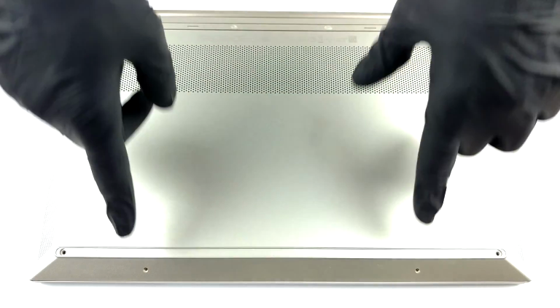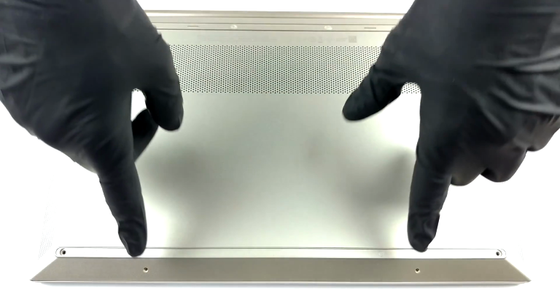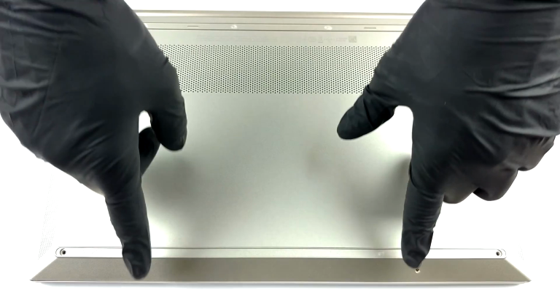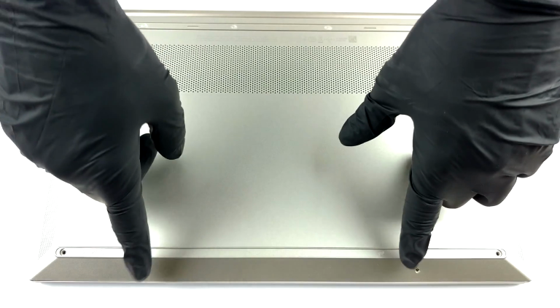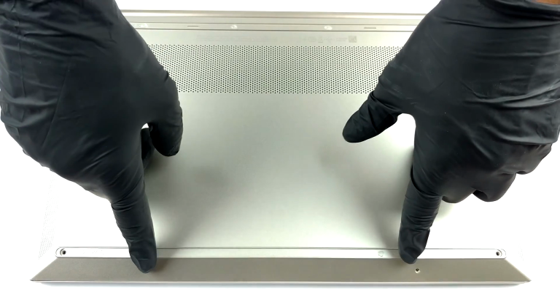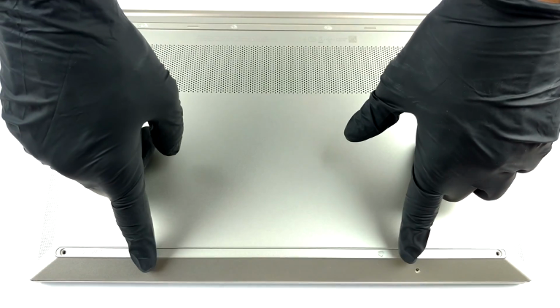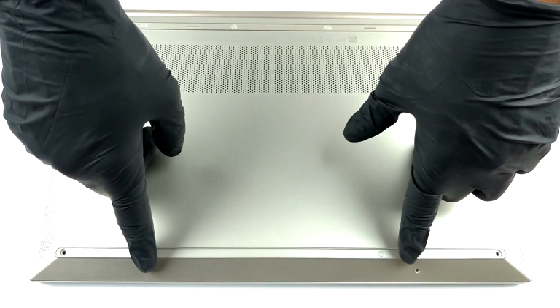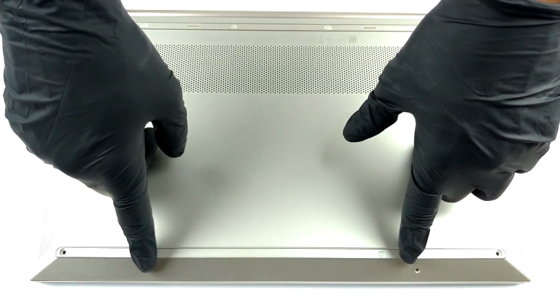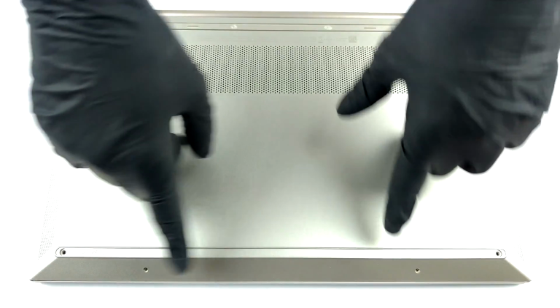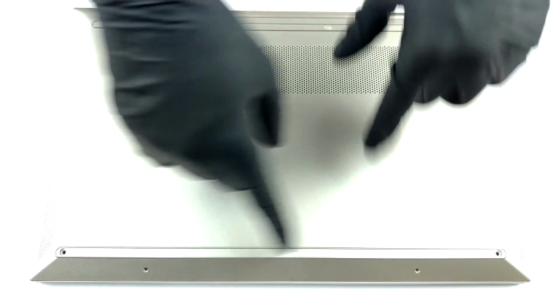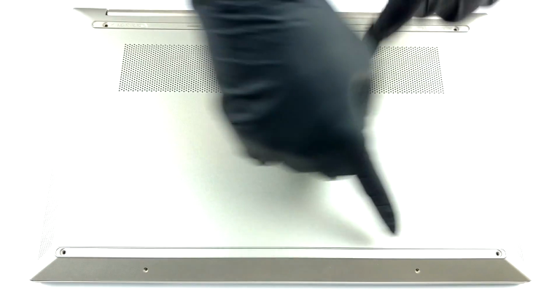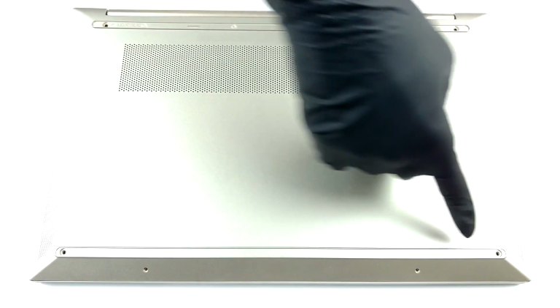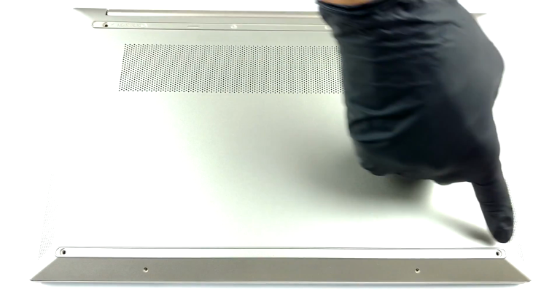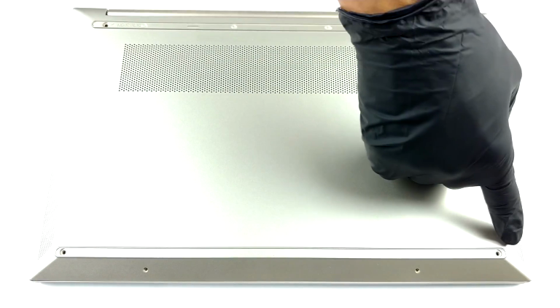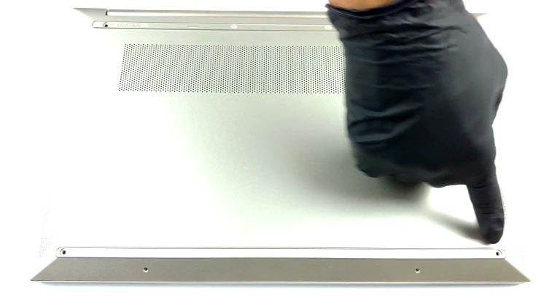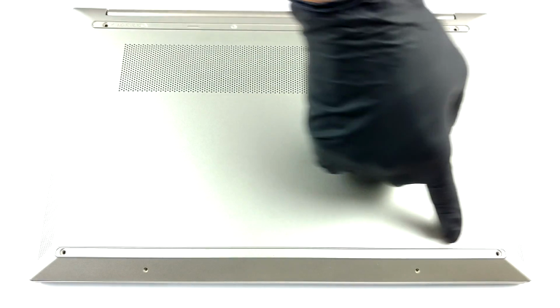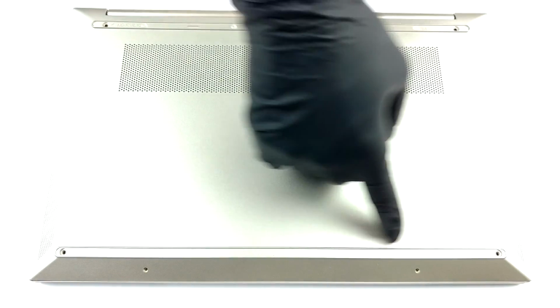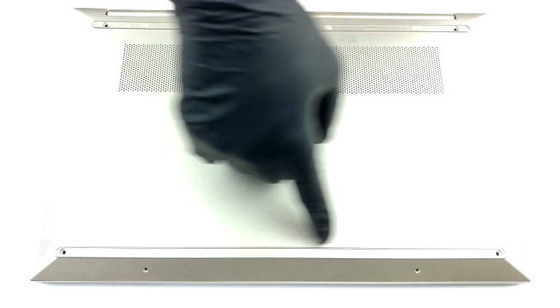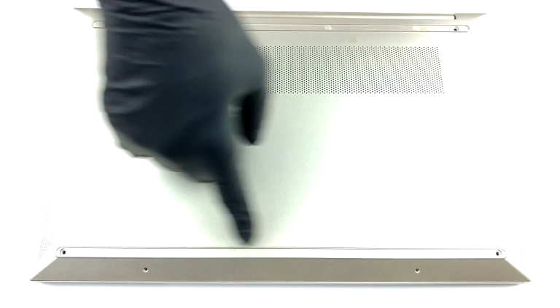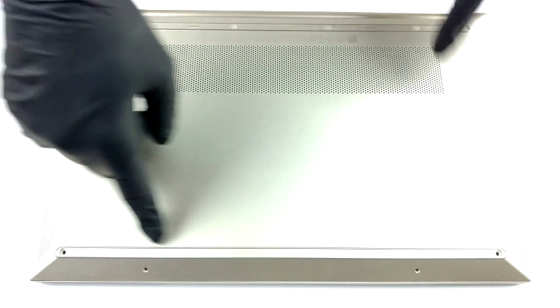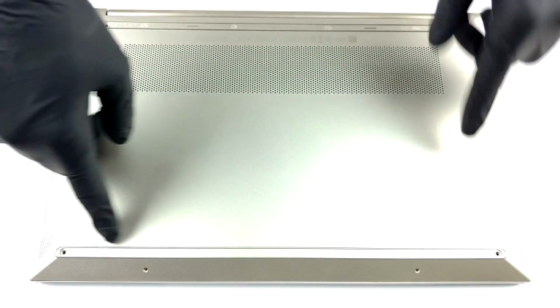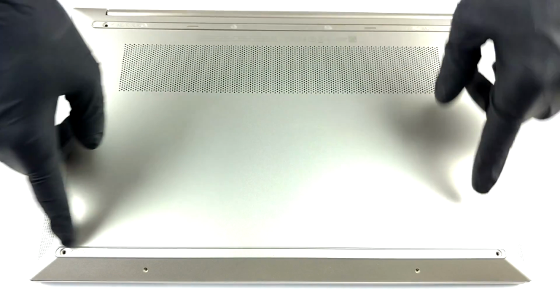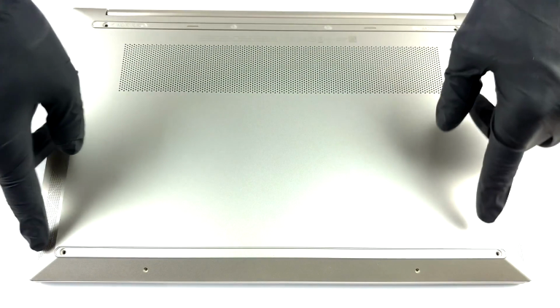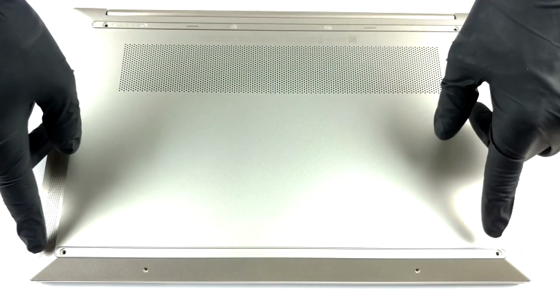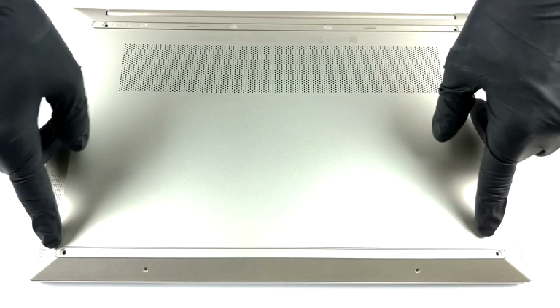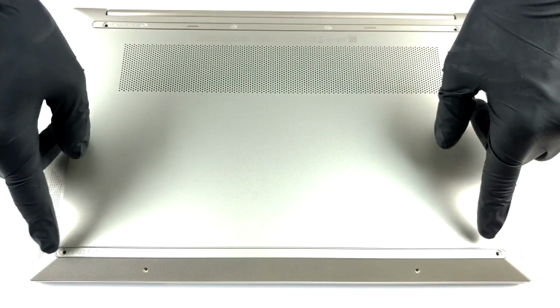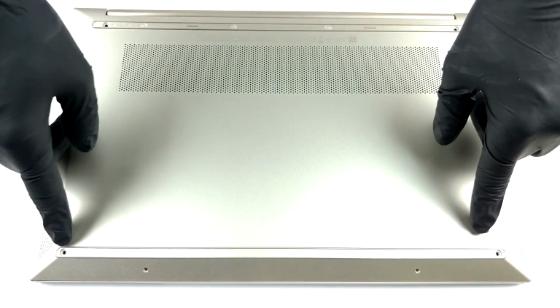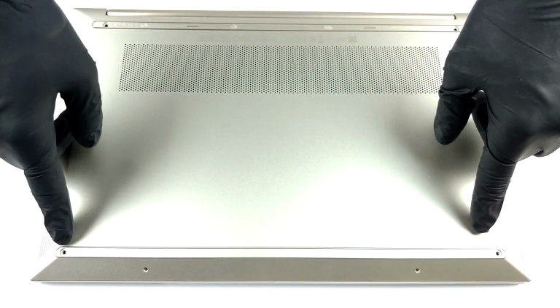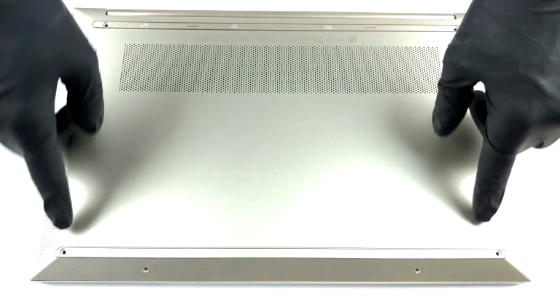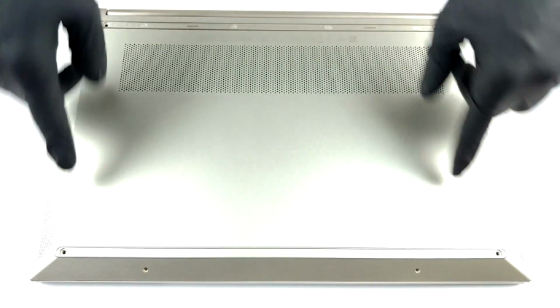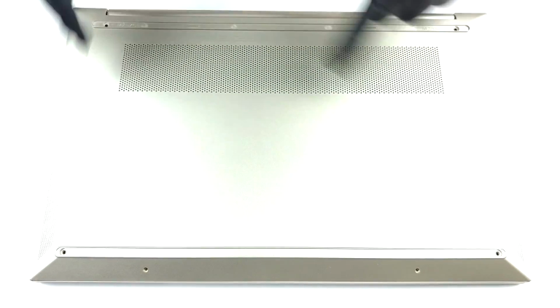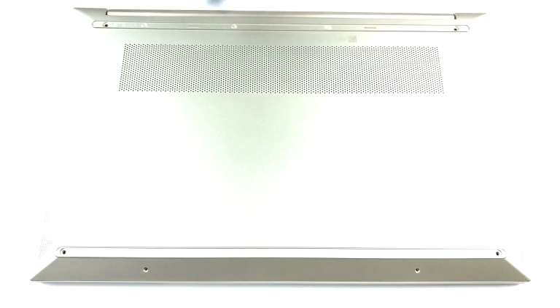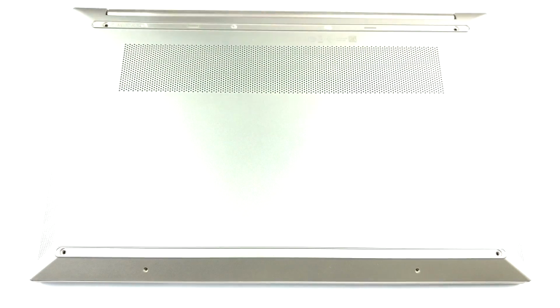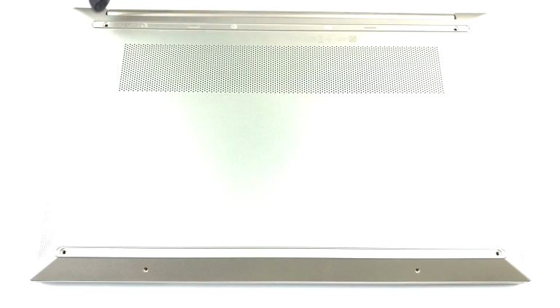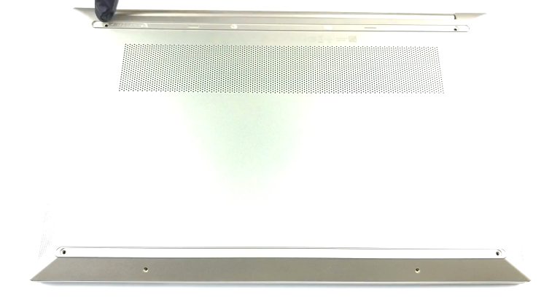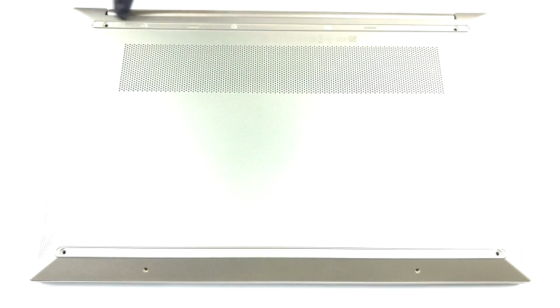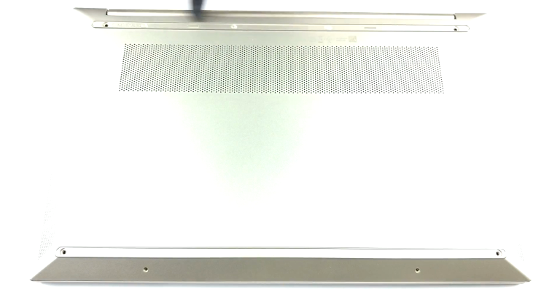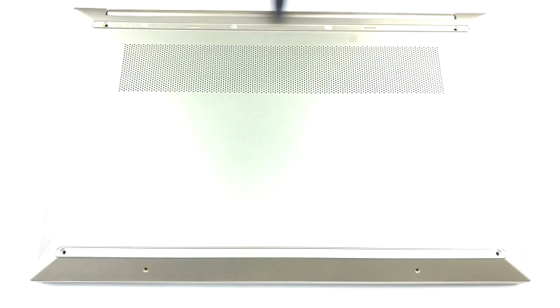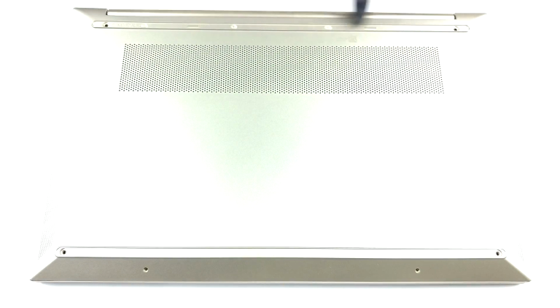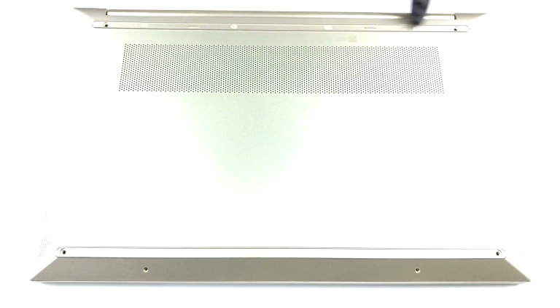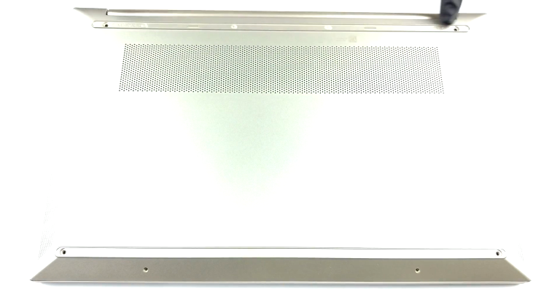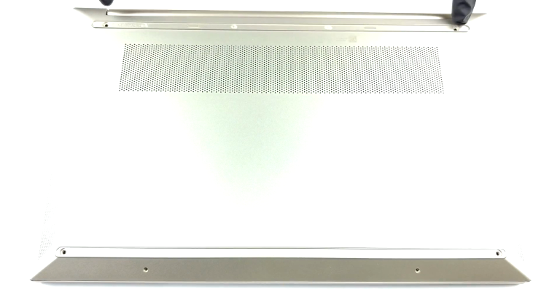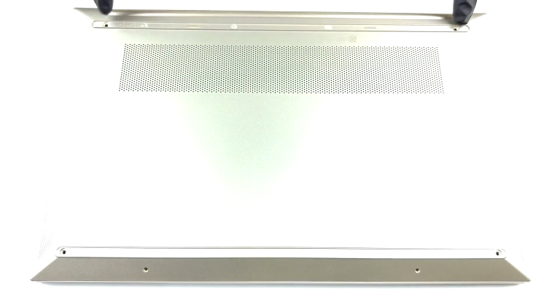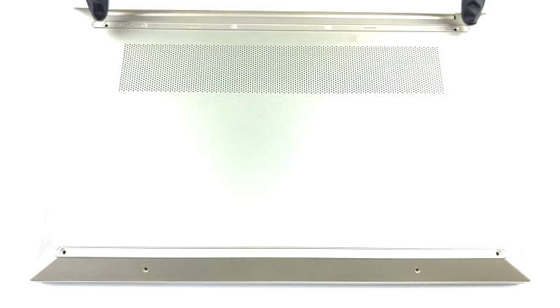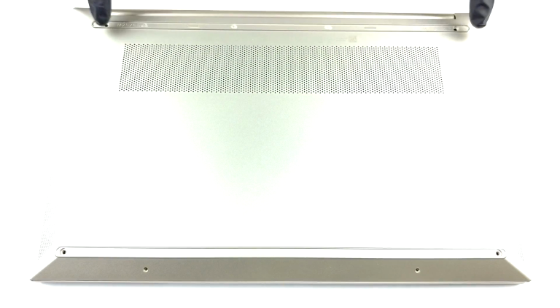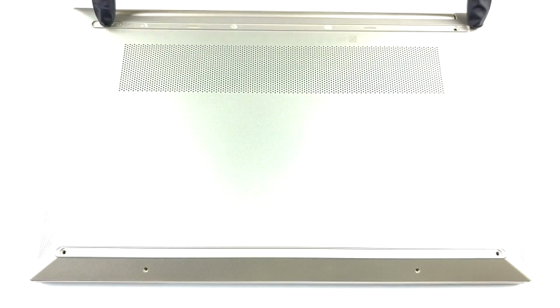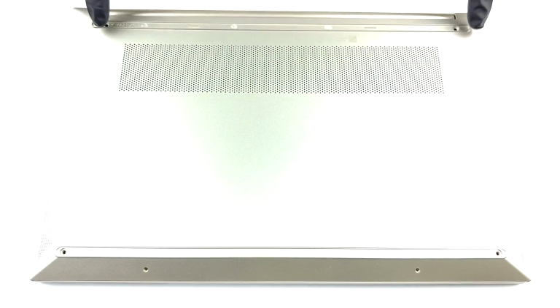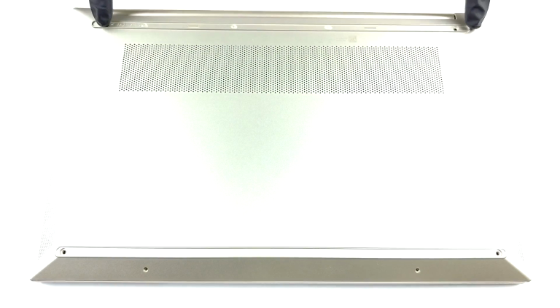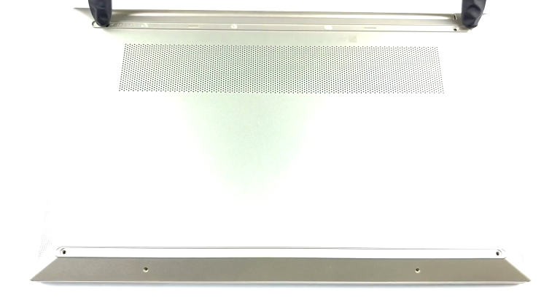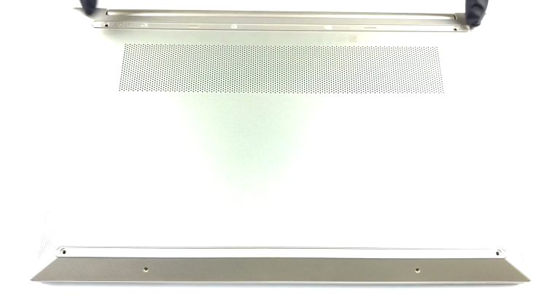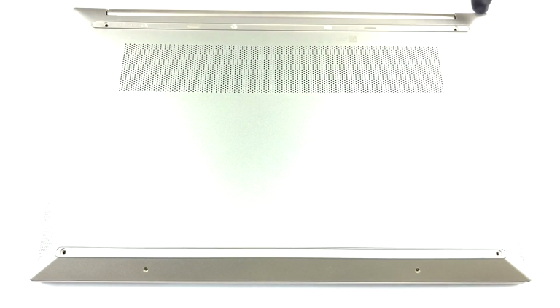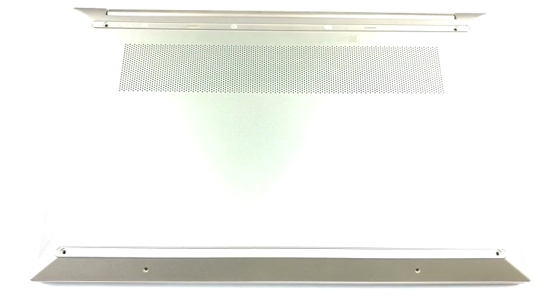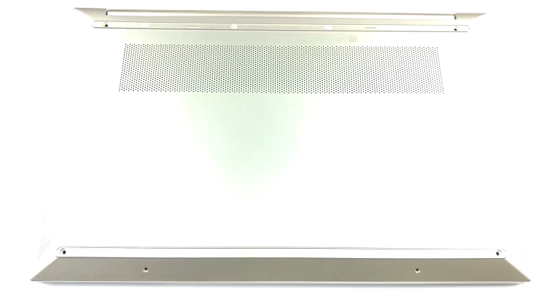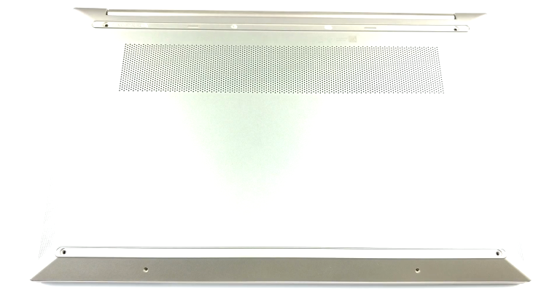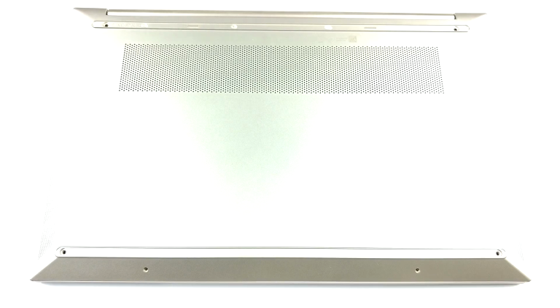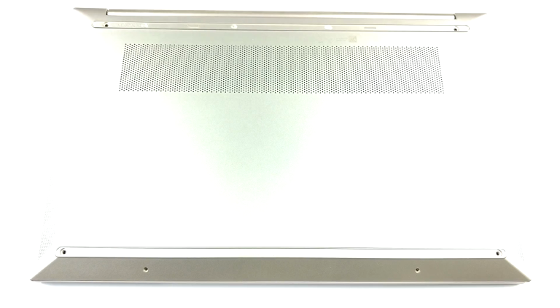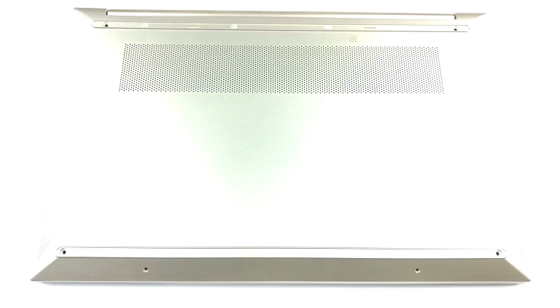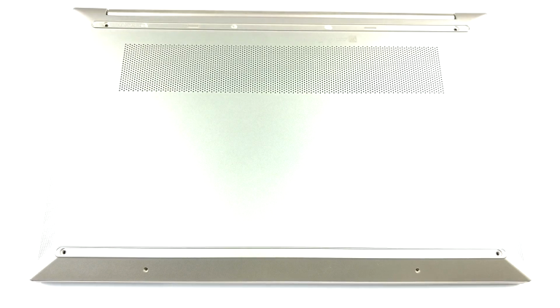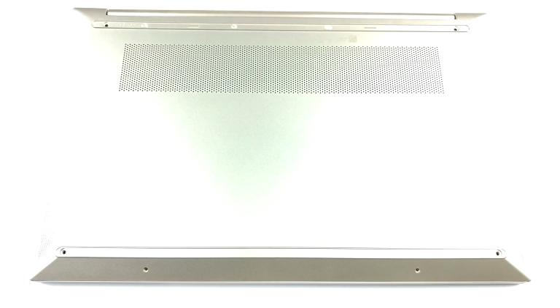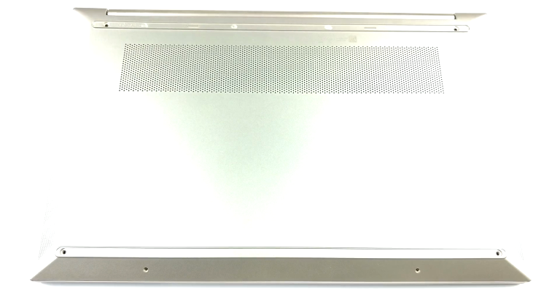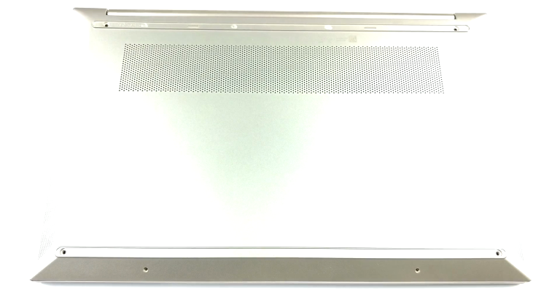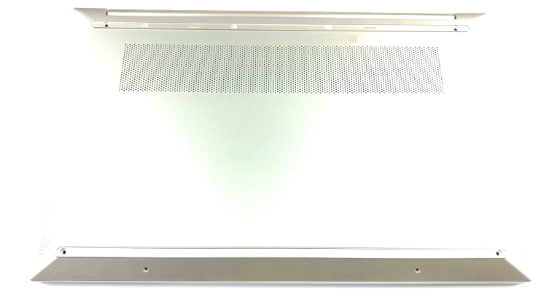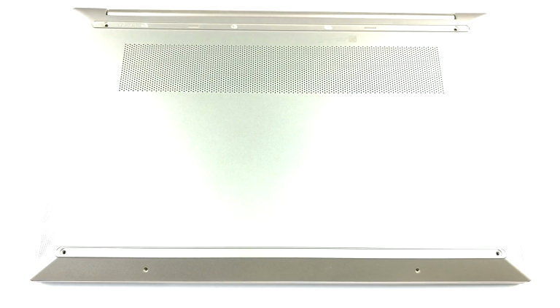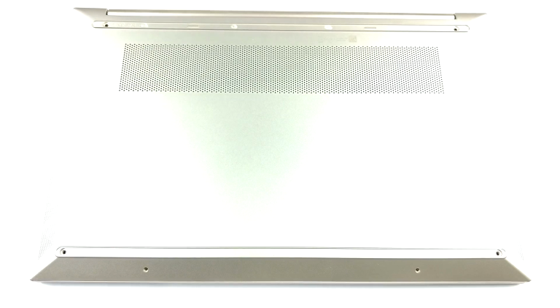Hello, this is Laptop Media, and today we will show you how to open the HP Pavilion 15 and what's inside of it.